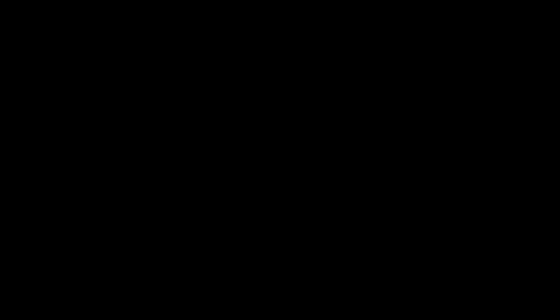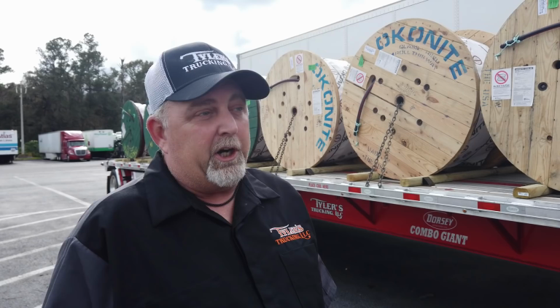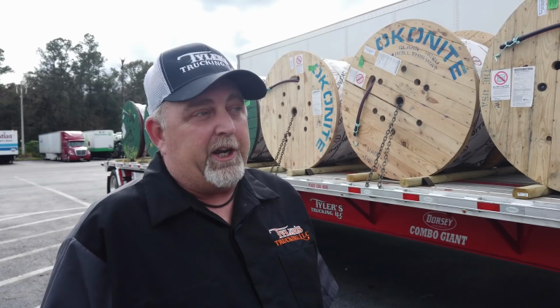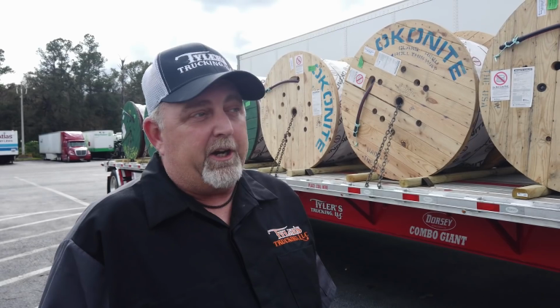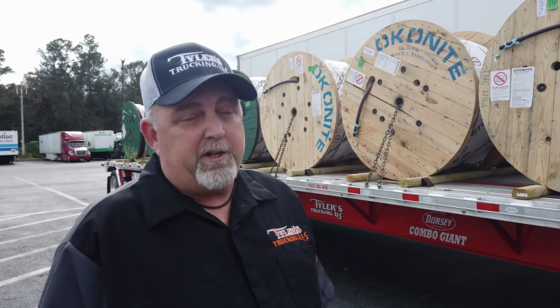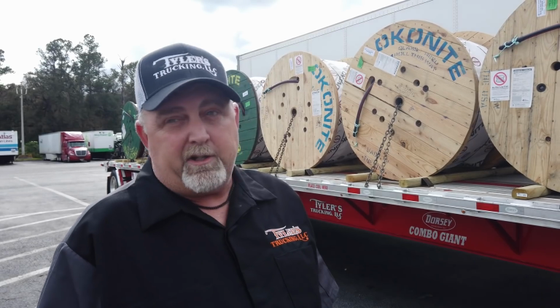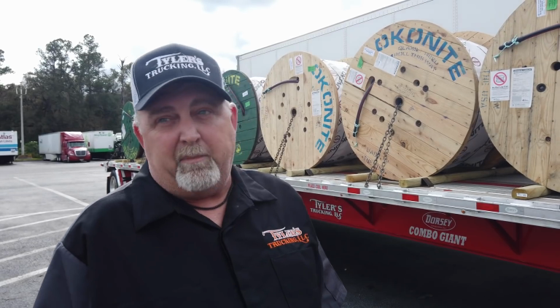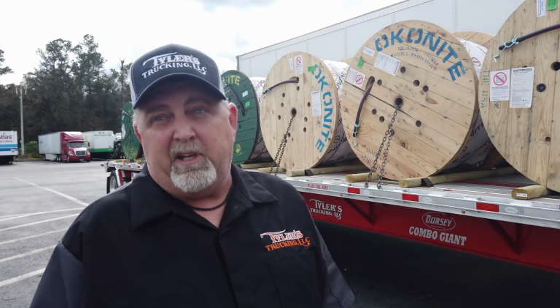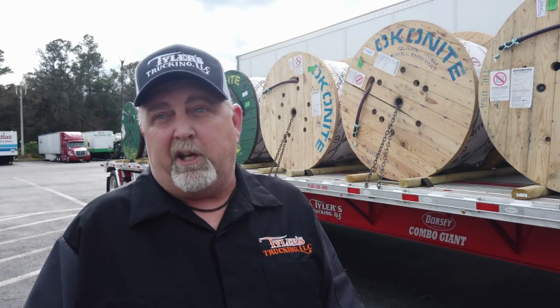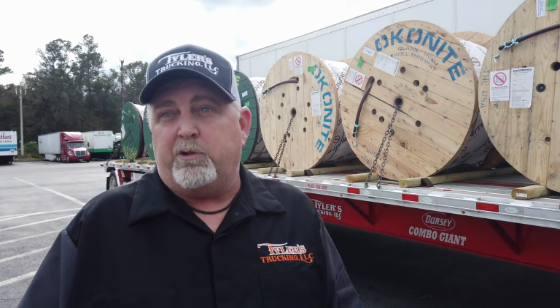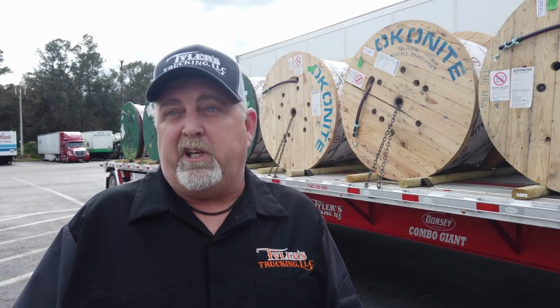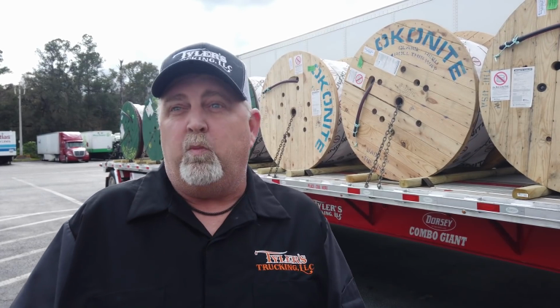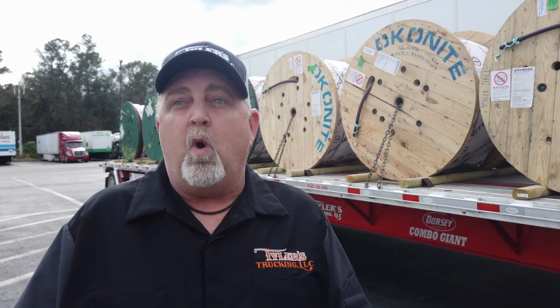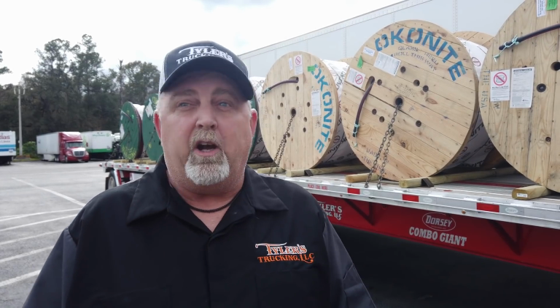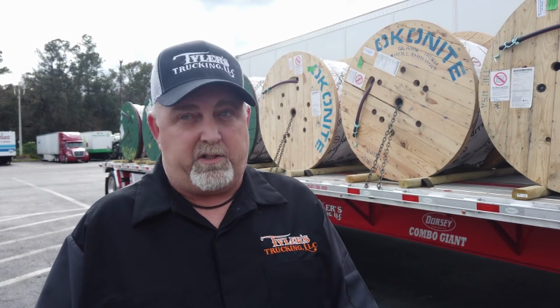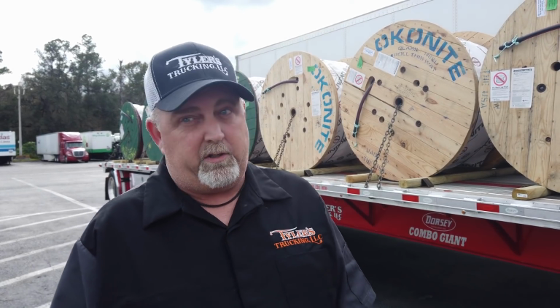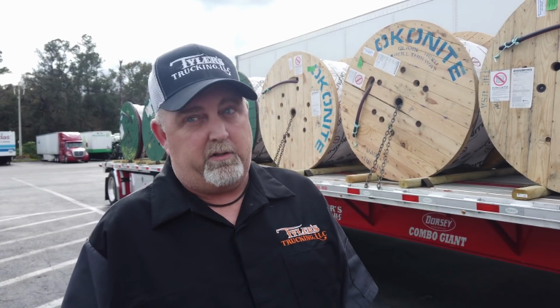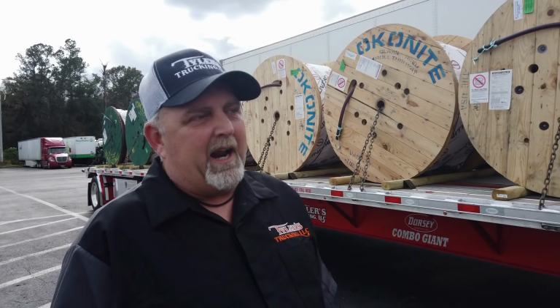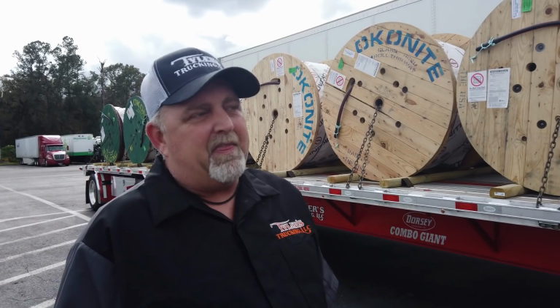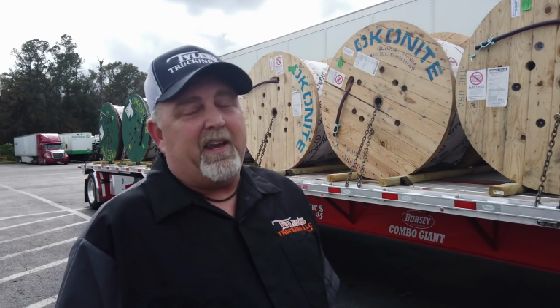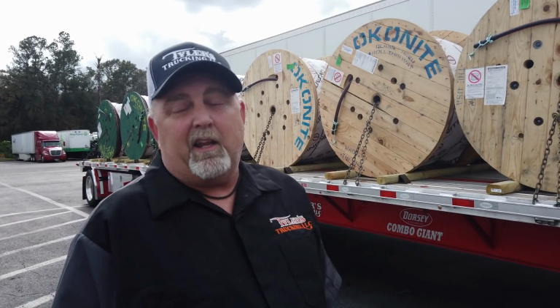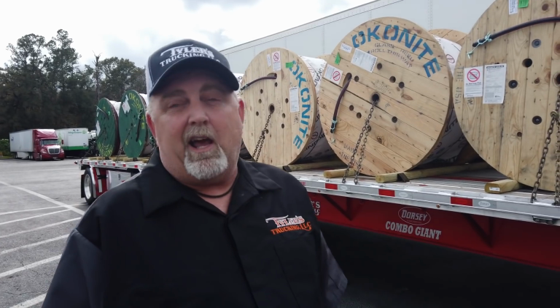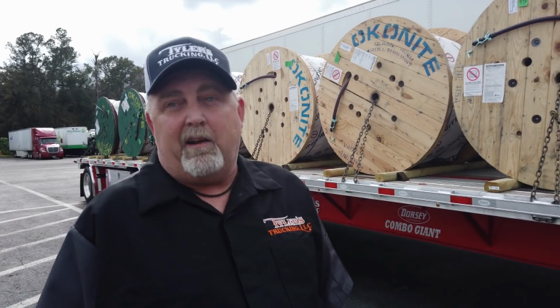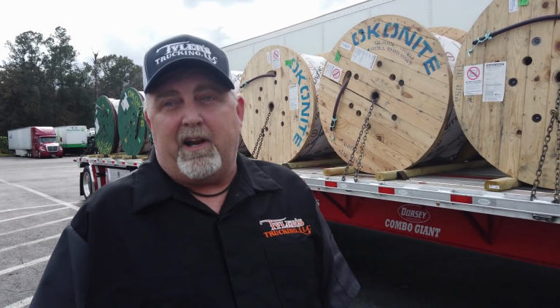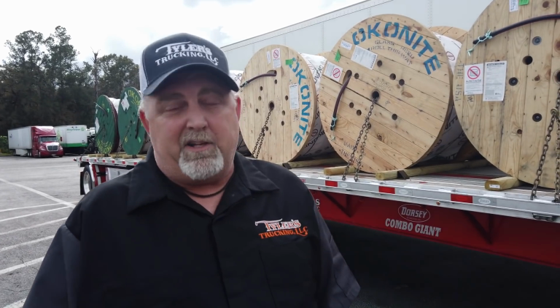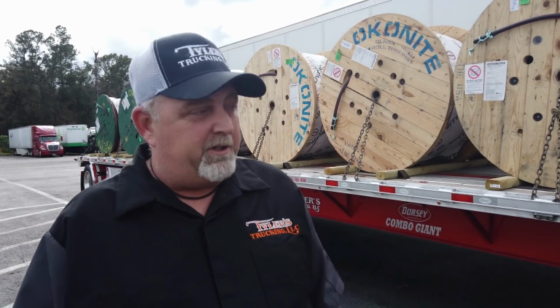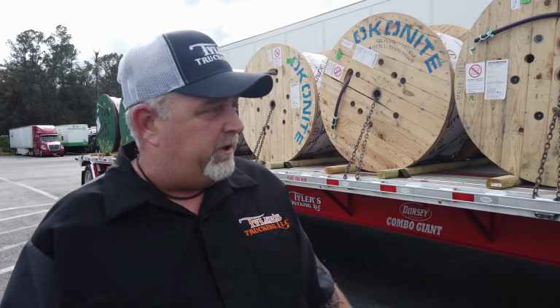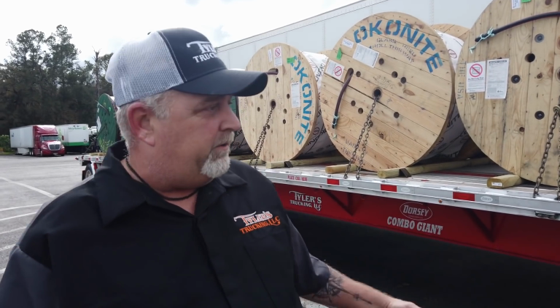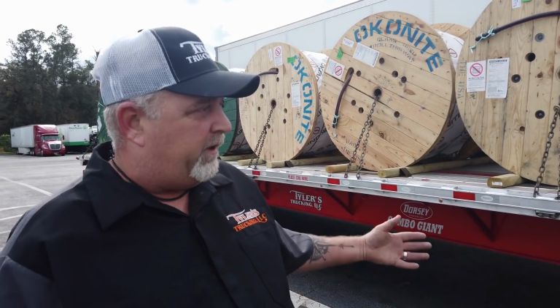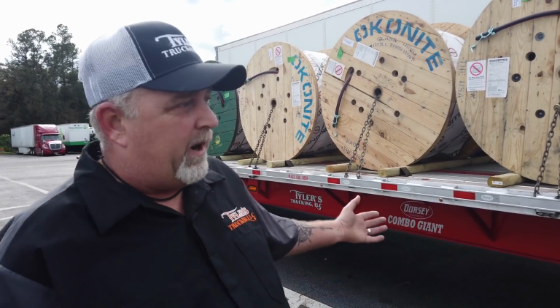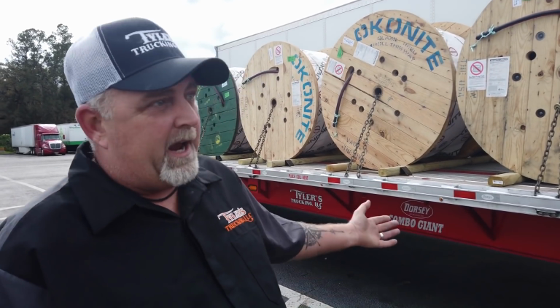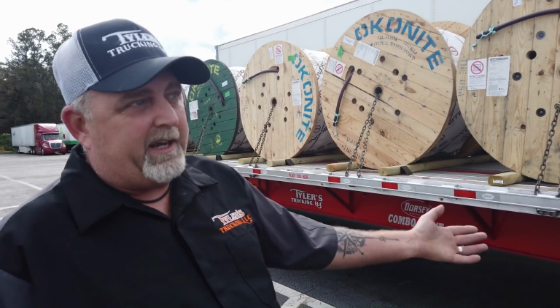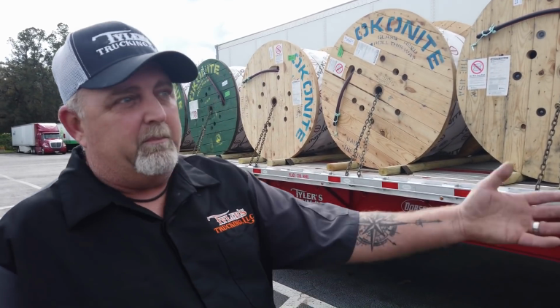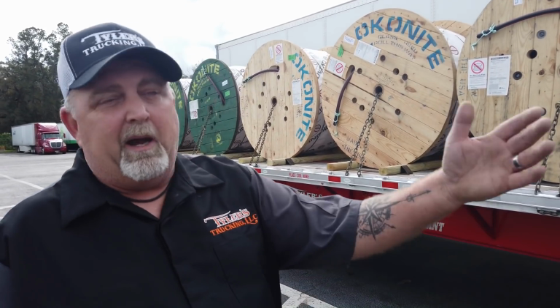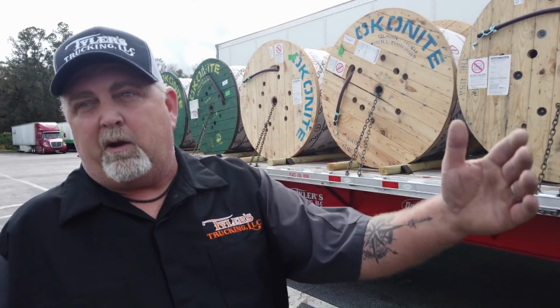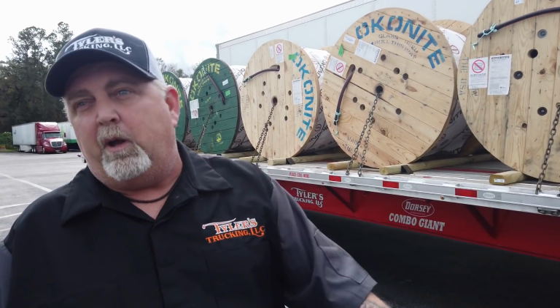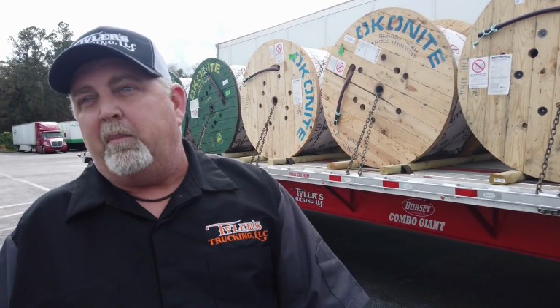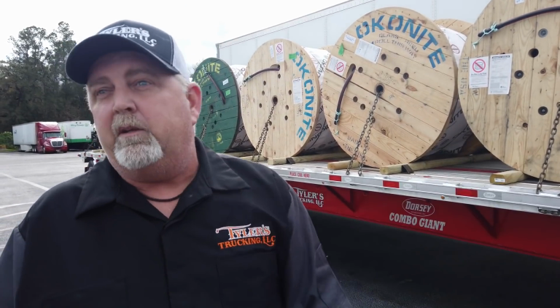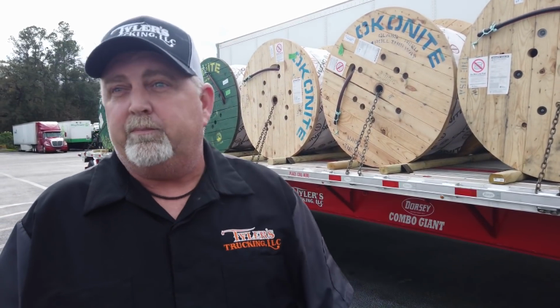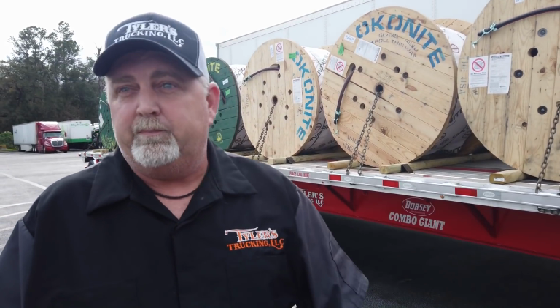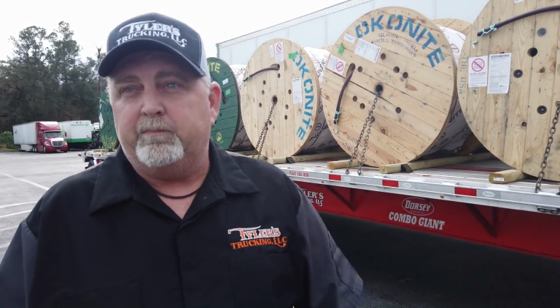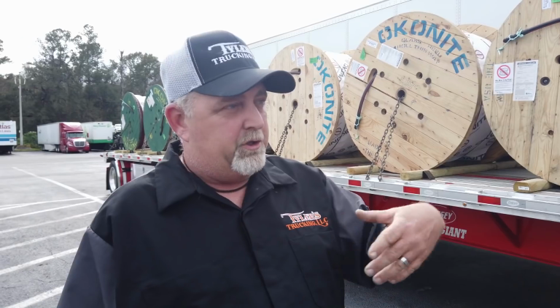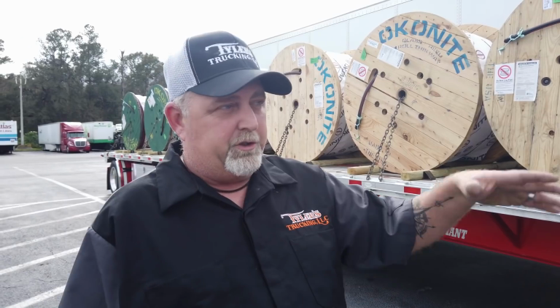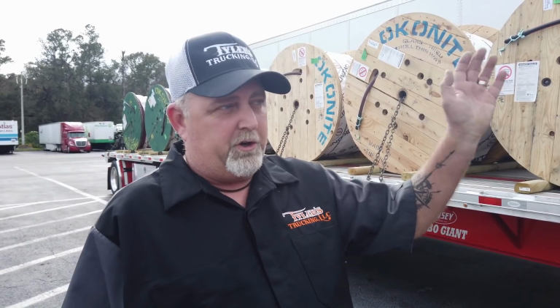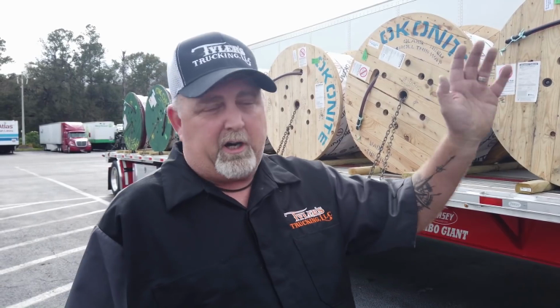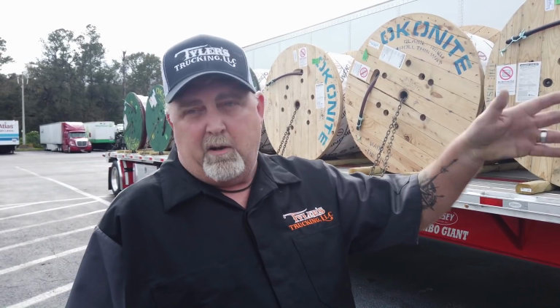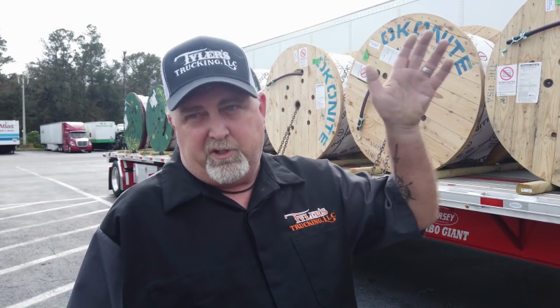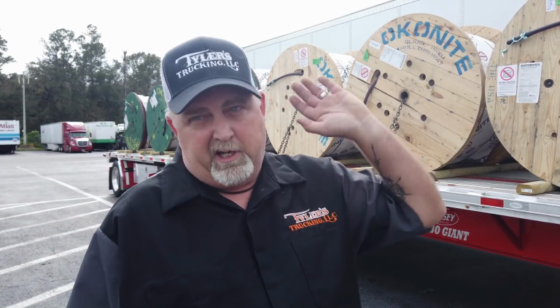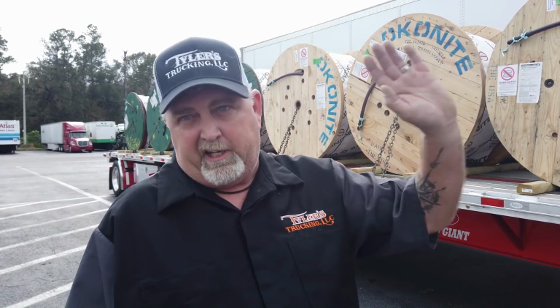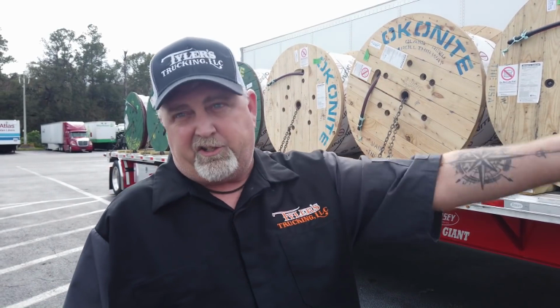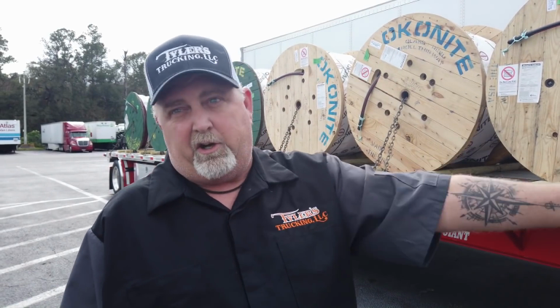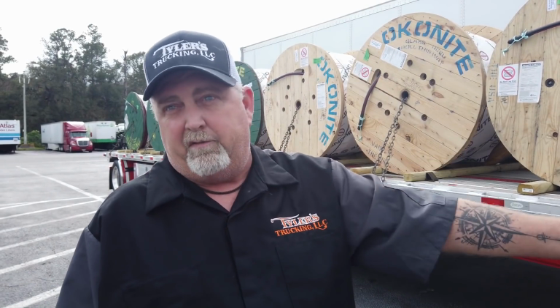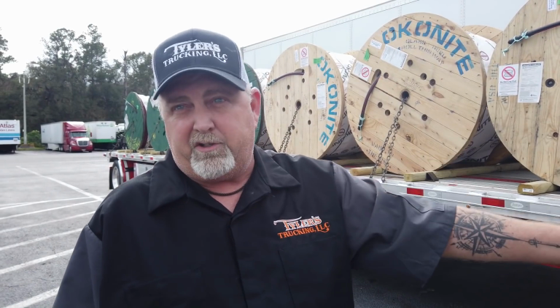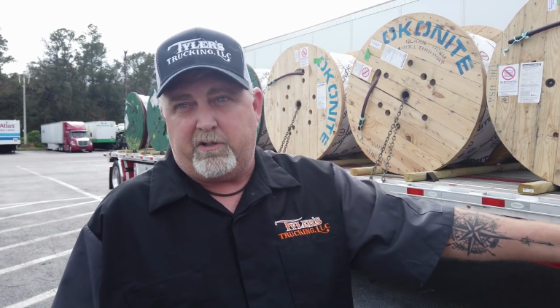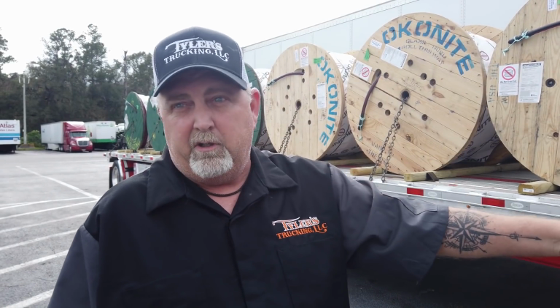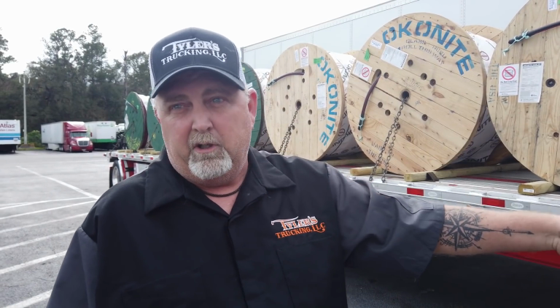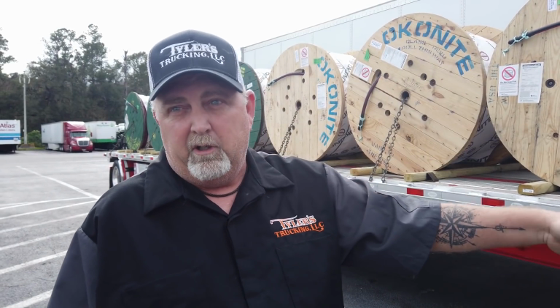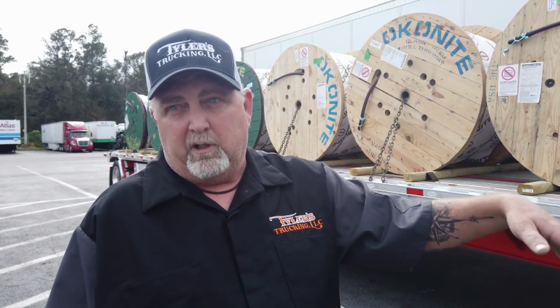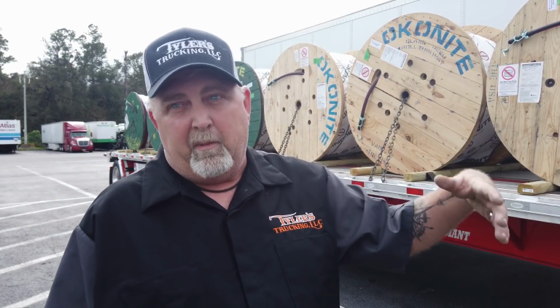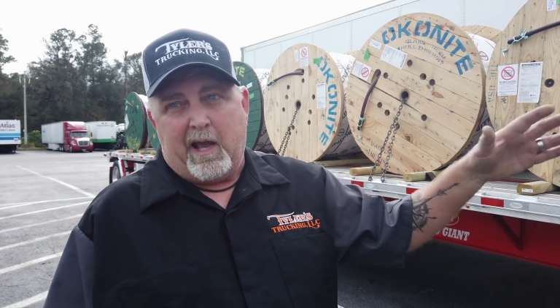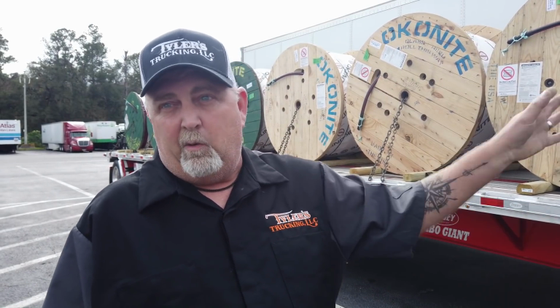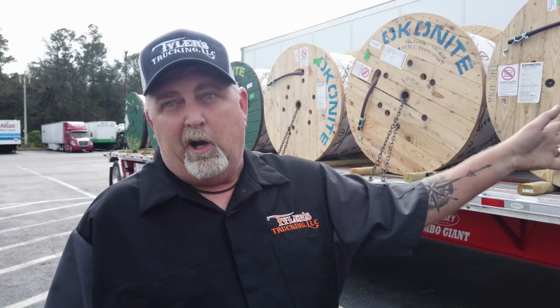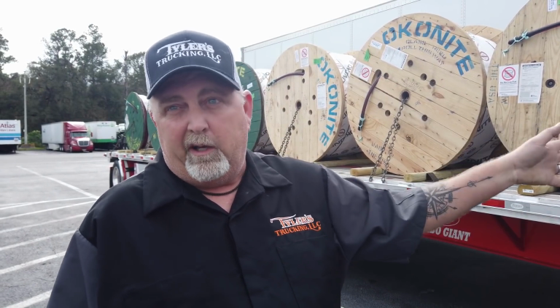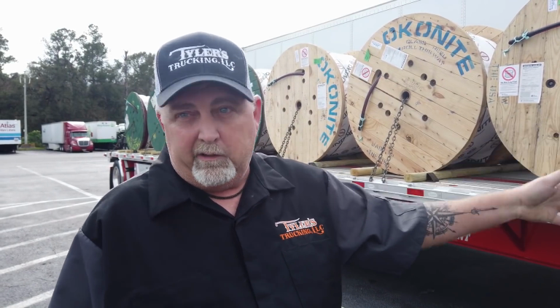30 years I've been DOT'd once, but I think a lot of it has to do with the way I keep my equipment. As soon as the truck comes in, it gets serviced no matter what.